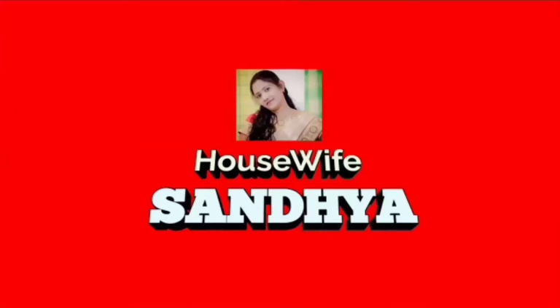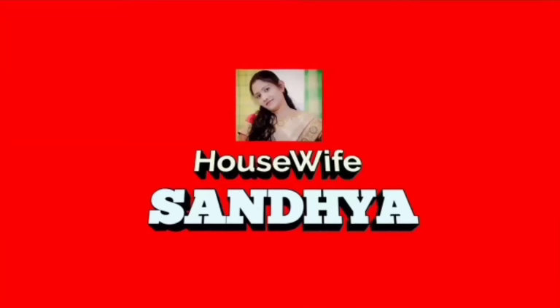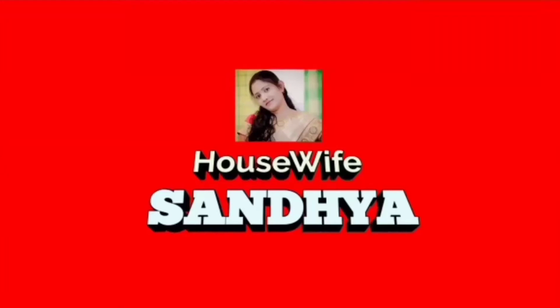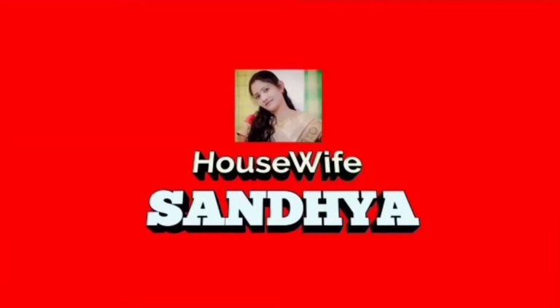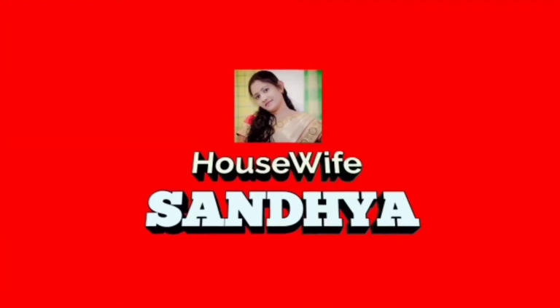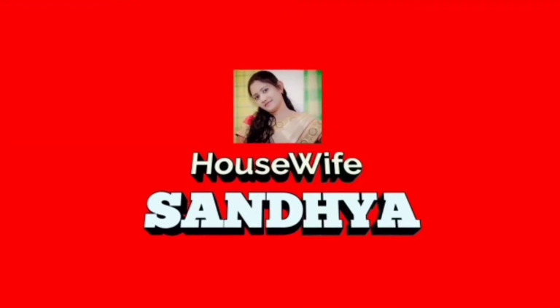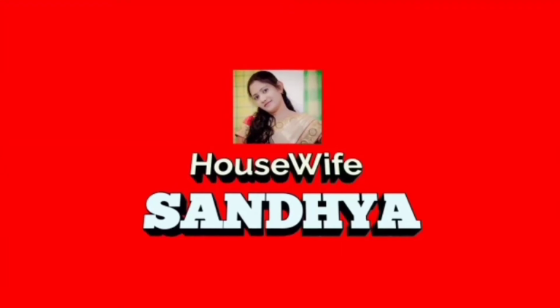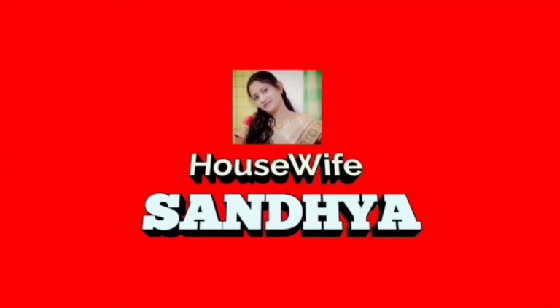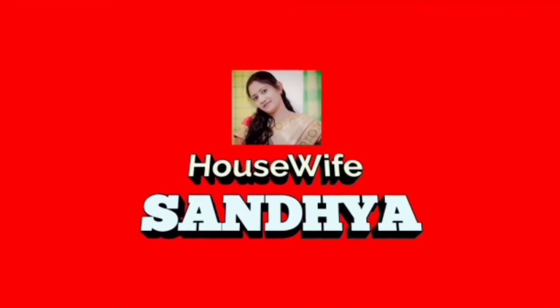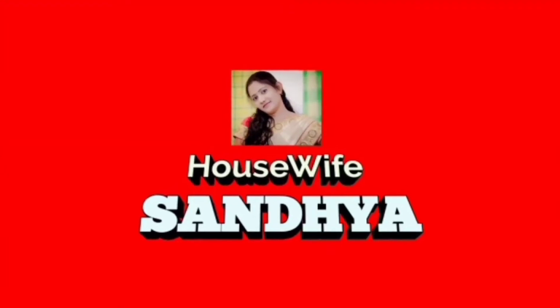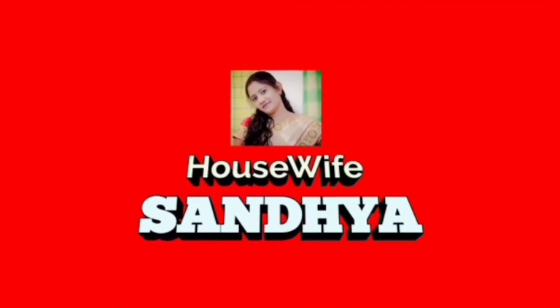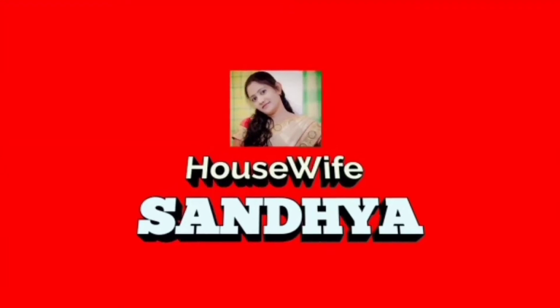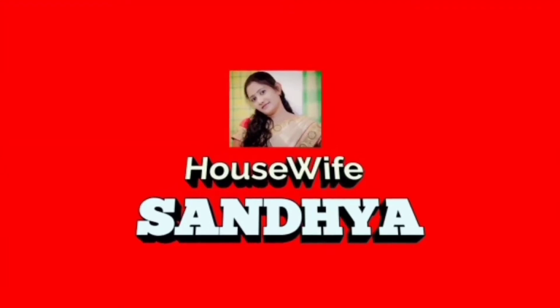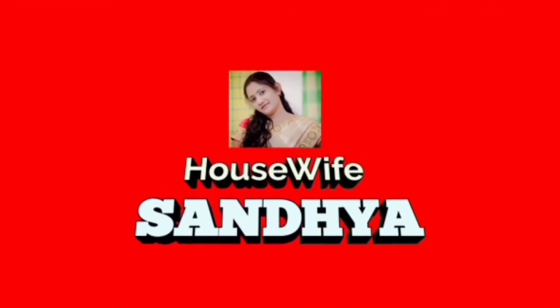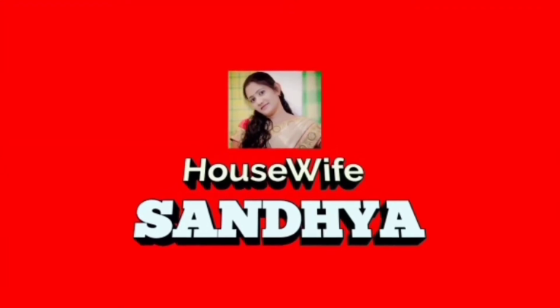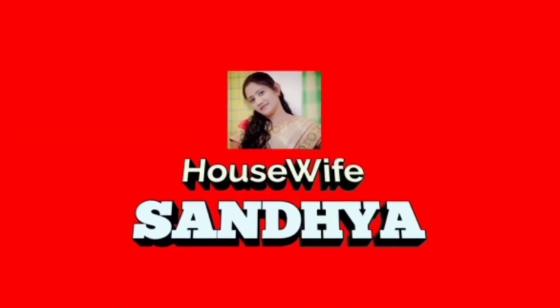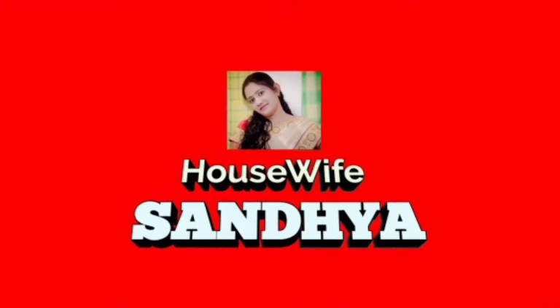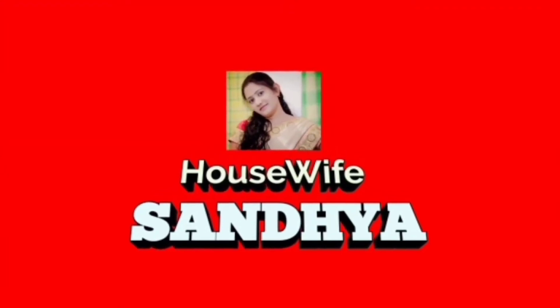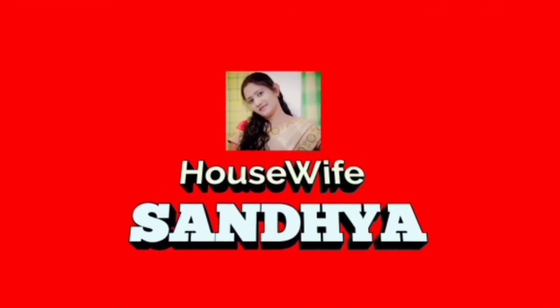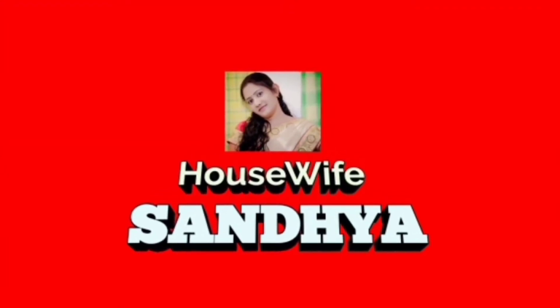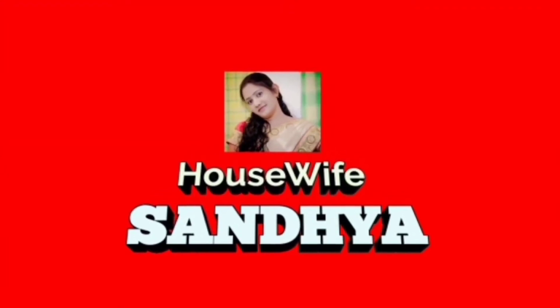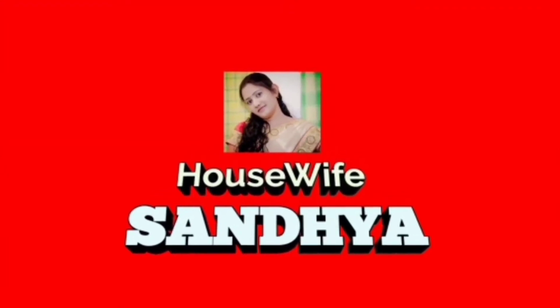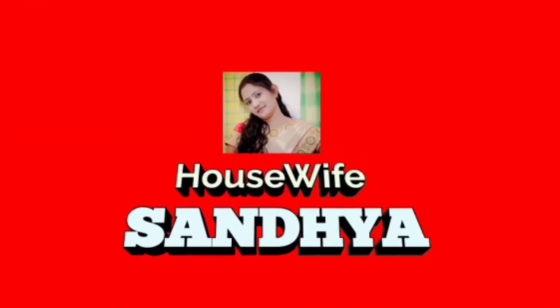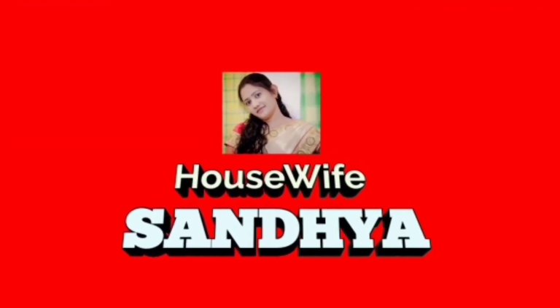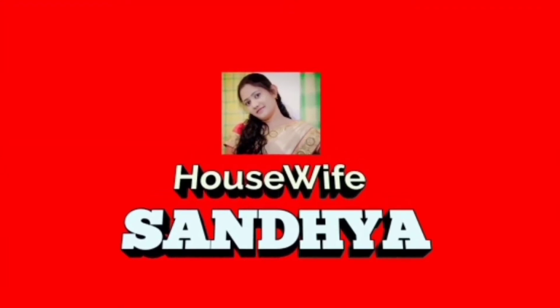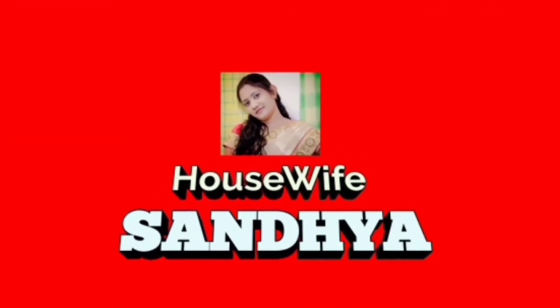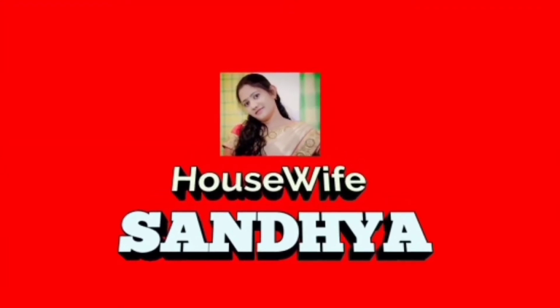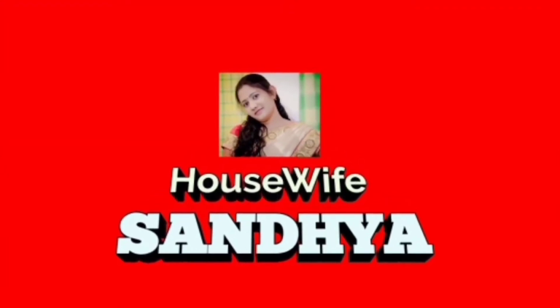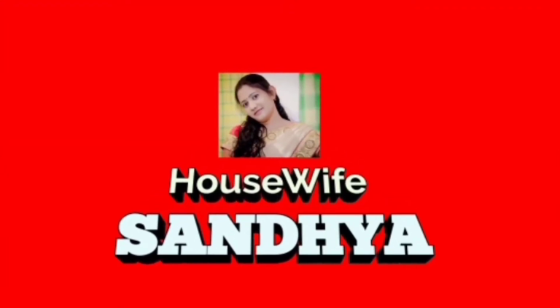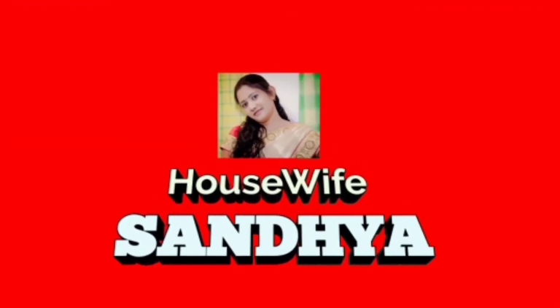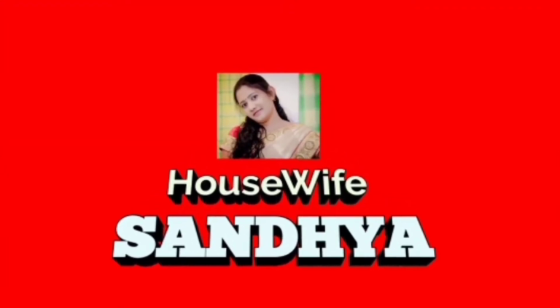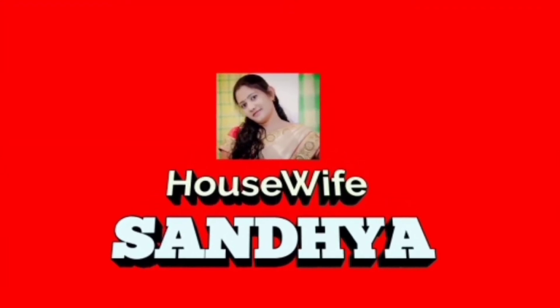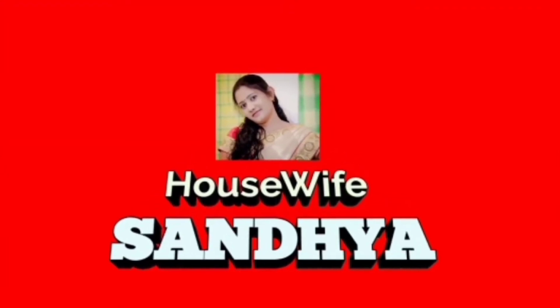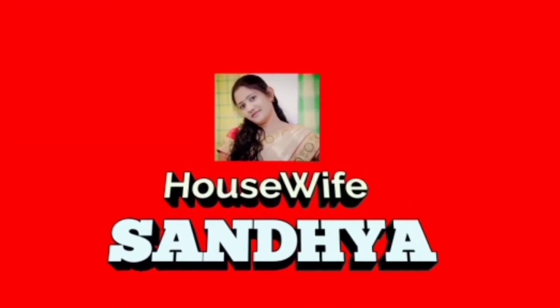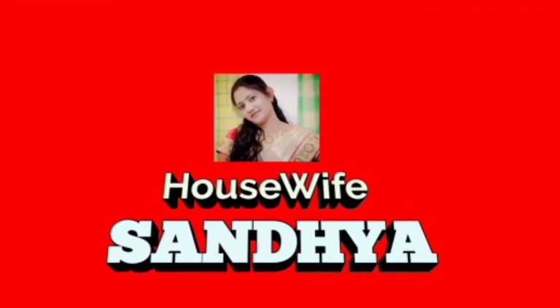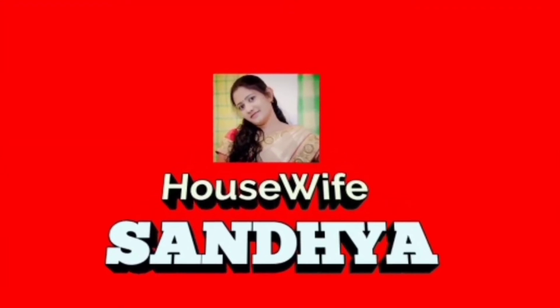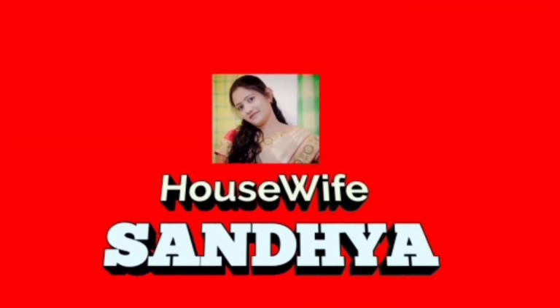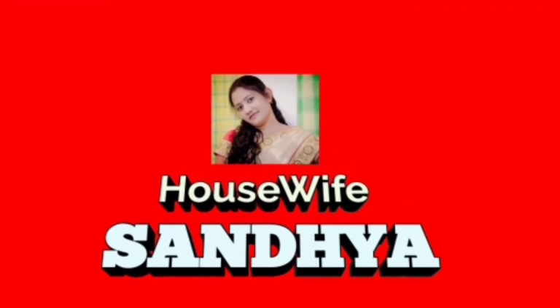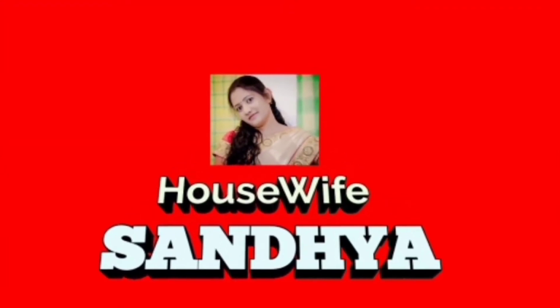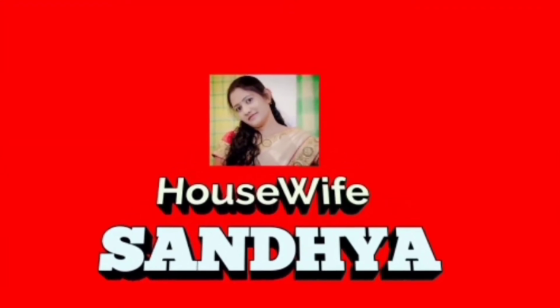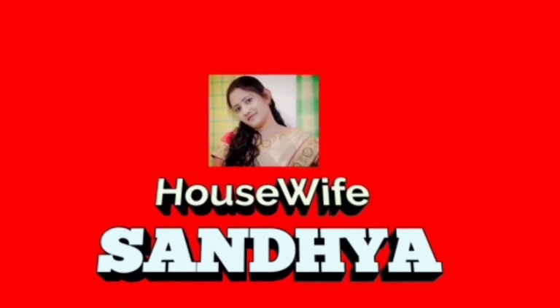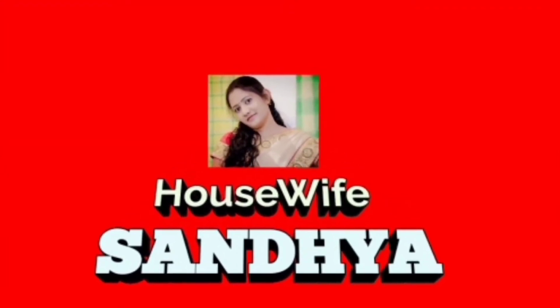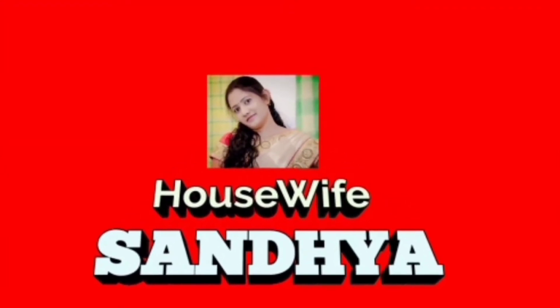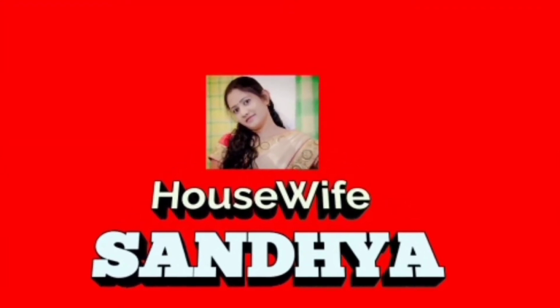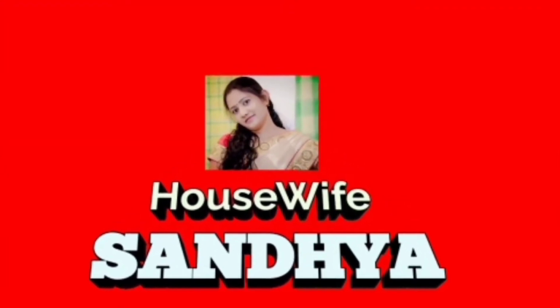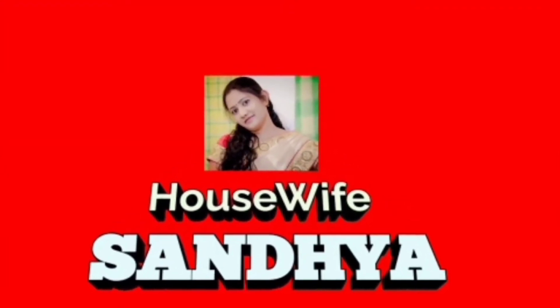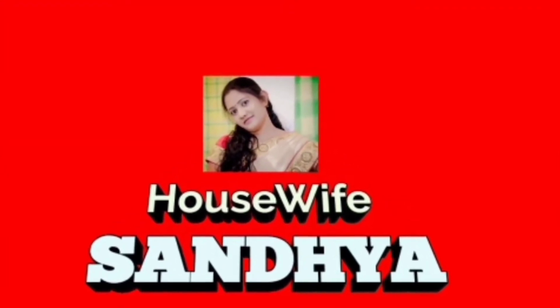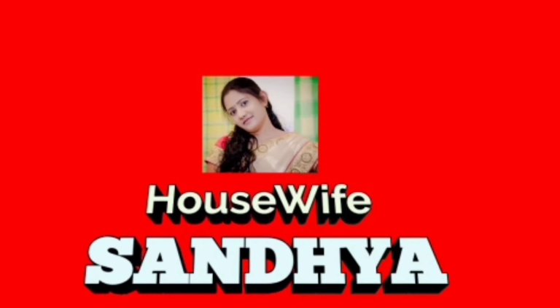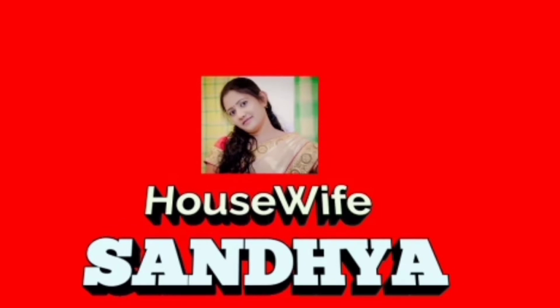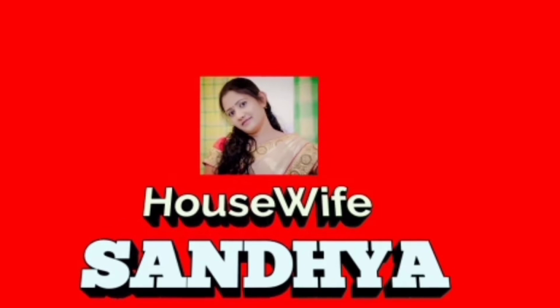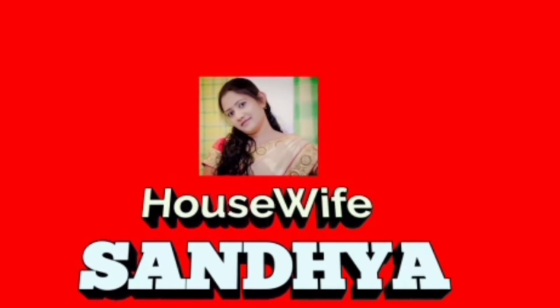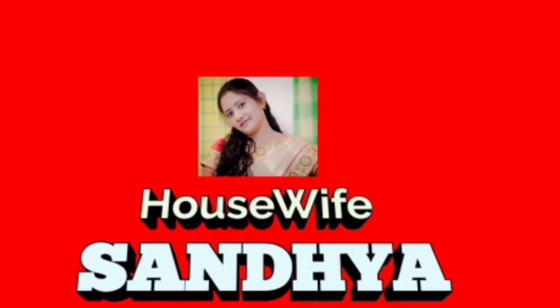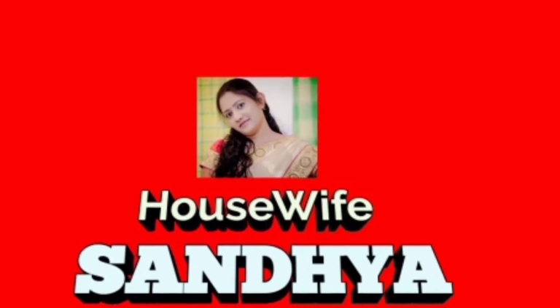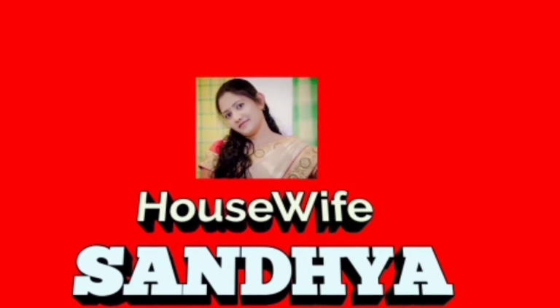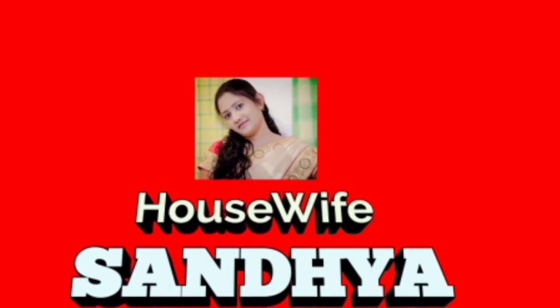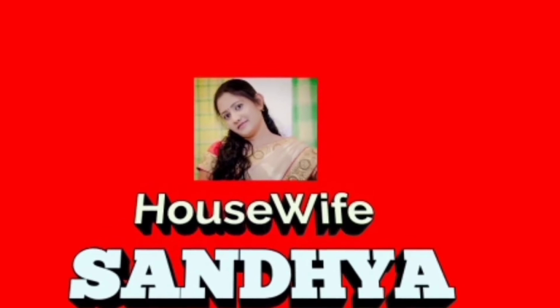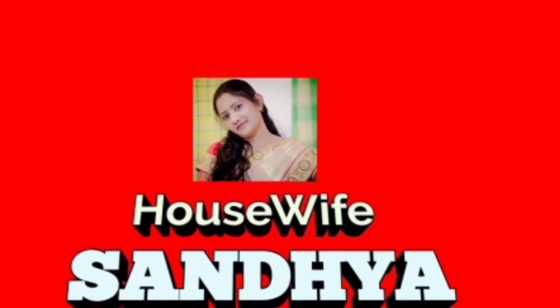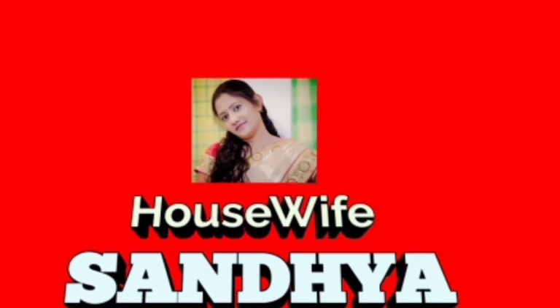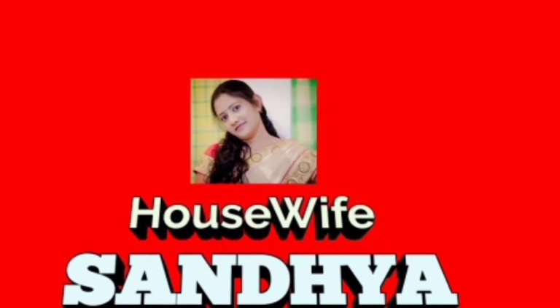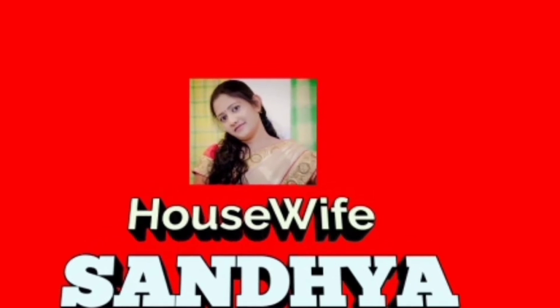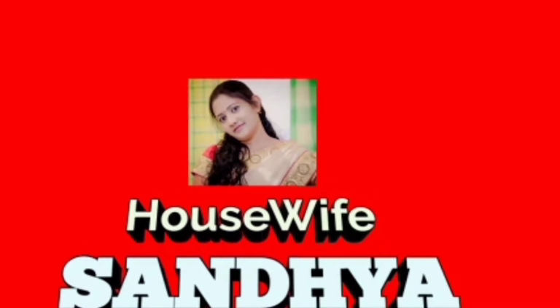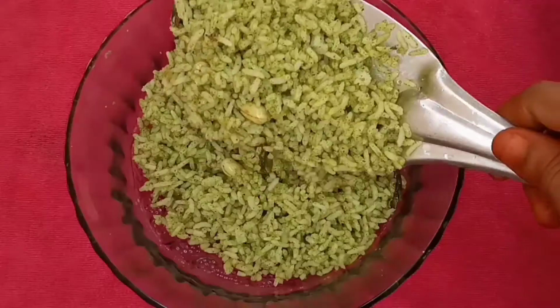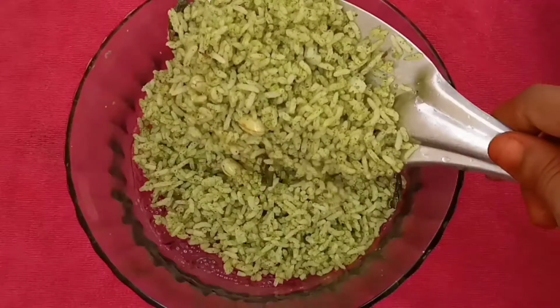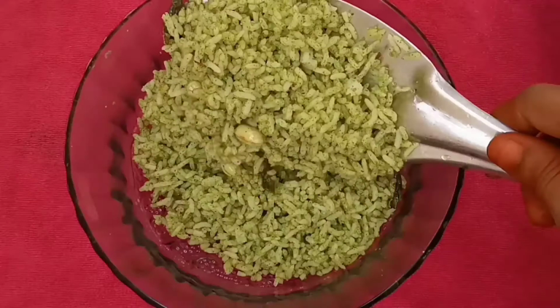Hello and welcome to House Vibes. In this video, I will show you an easy and tasty lunch box recipe.